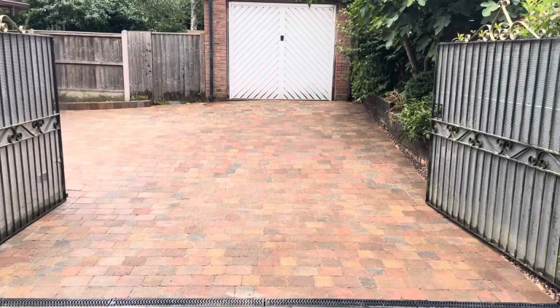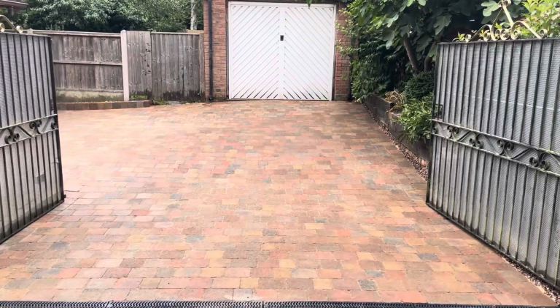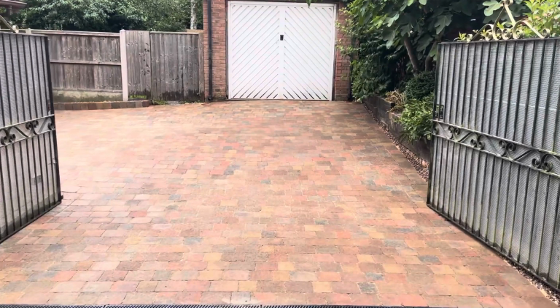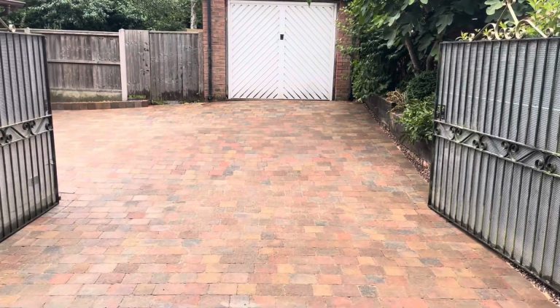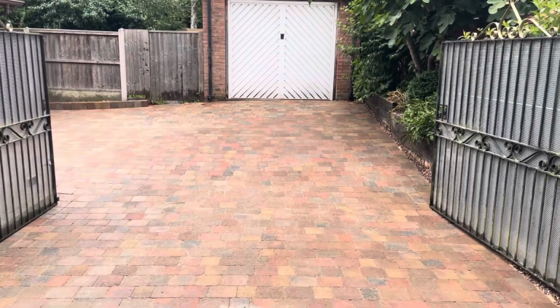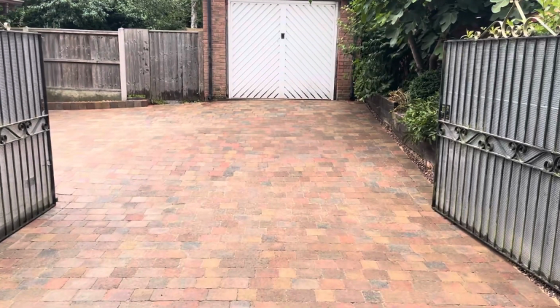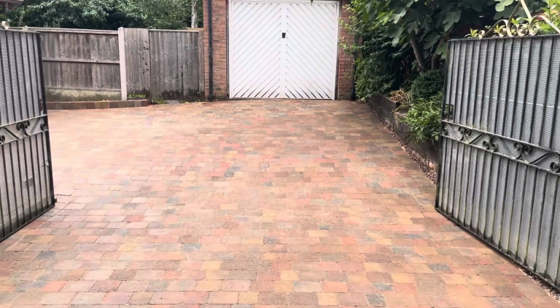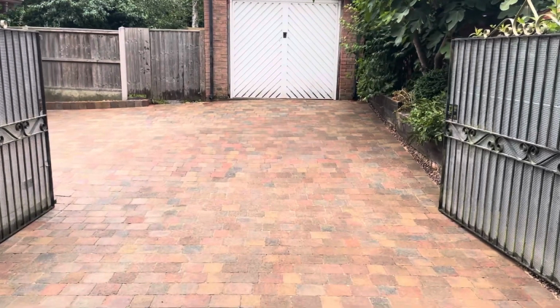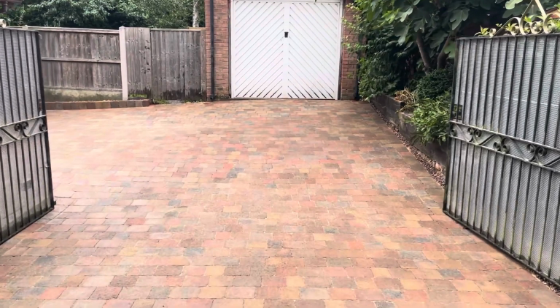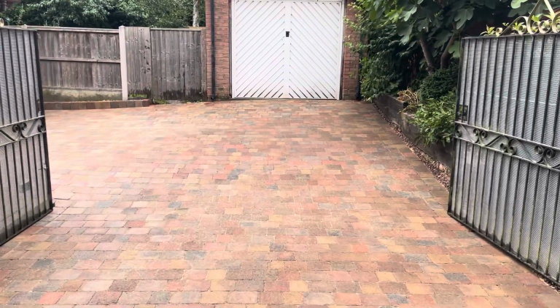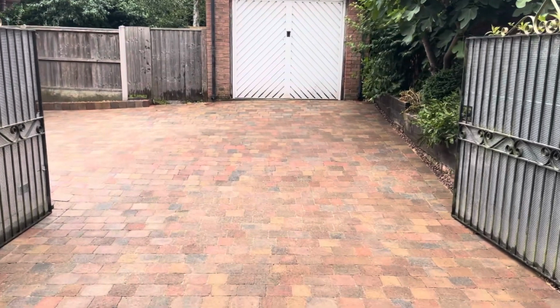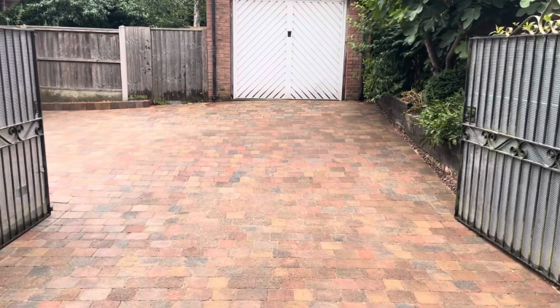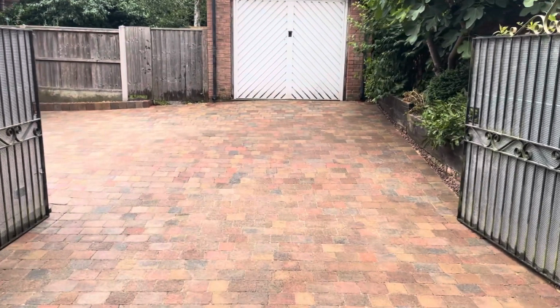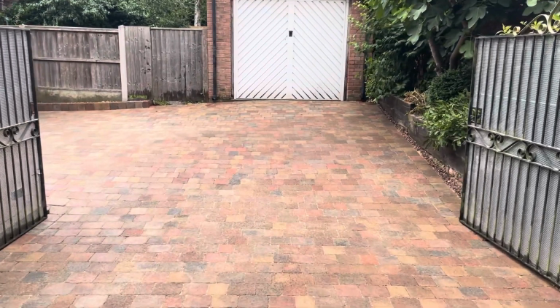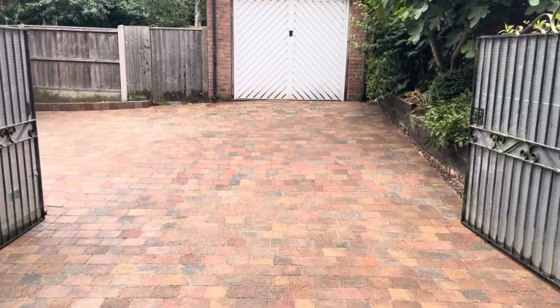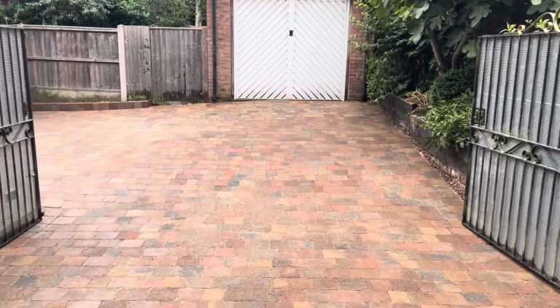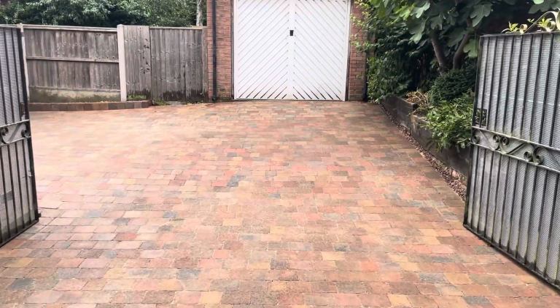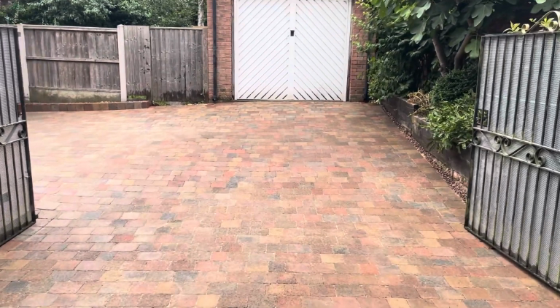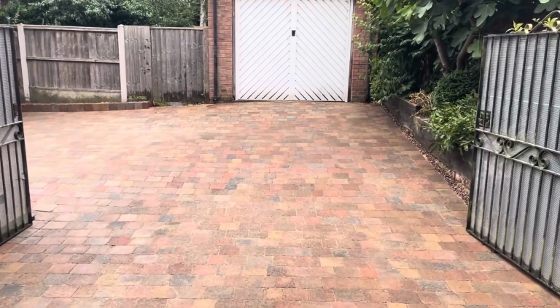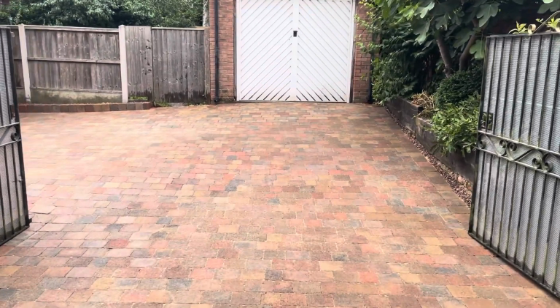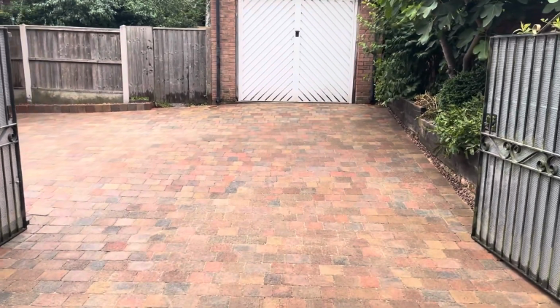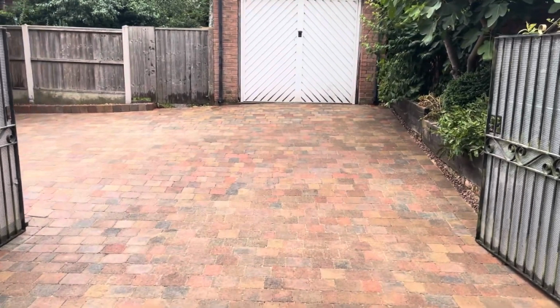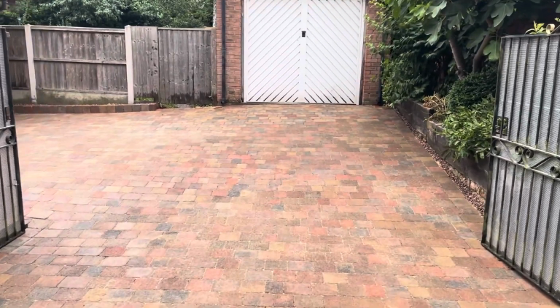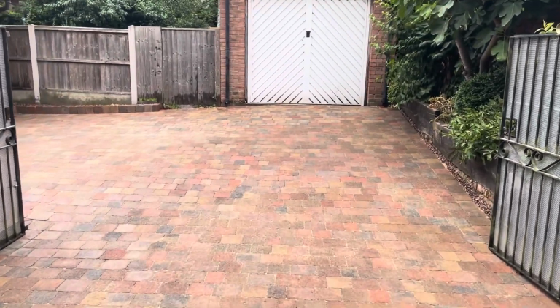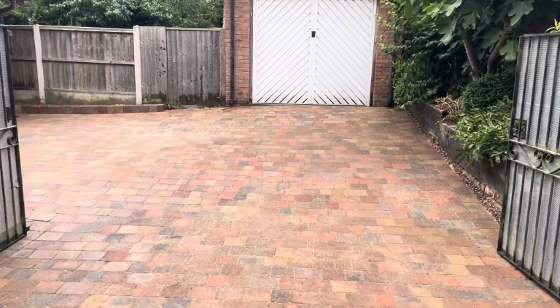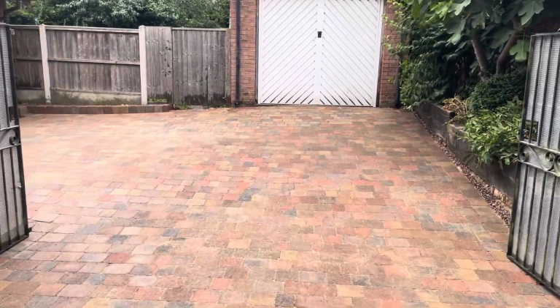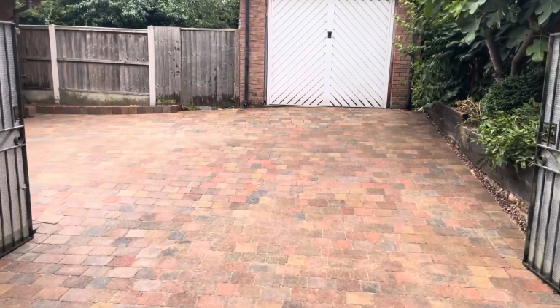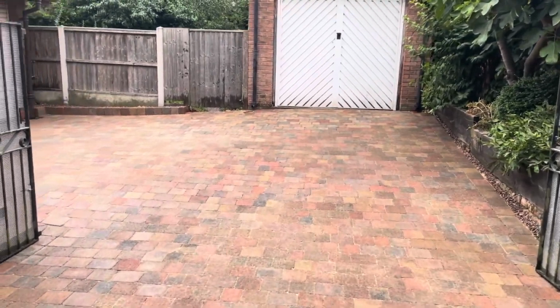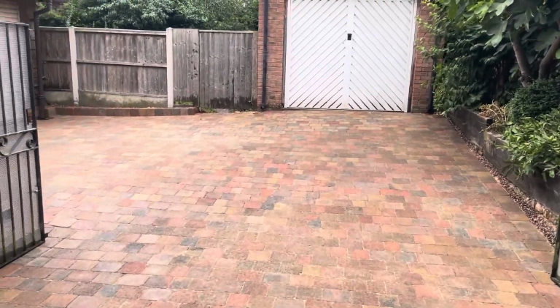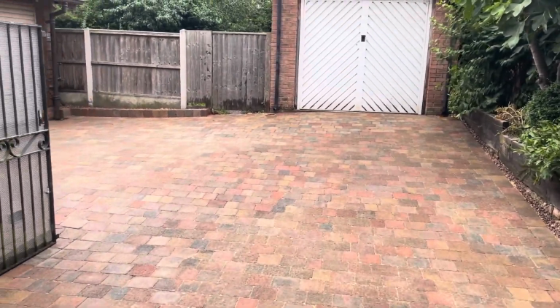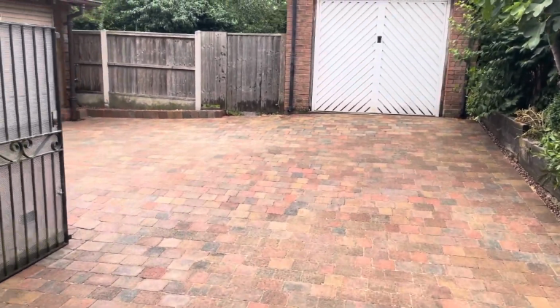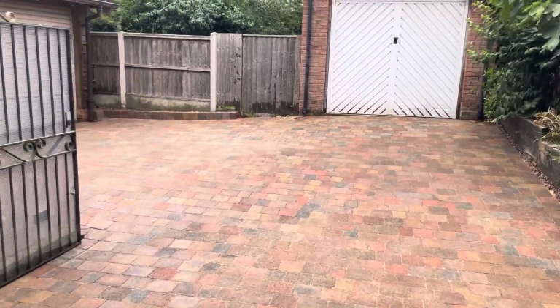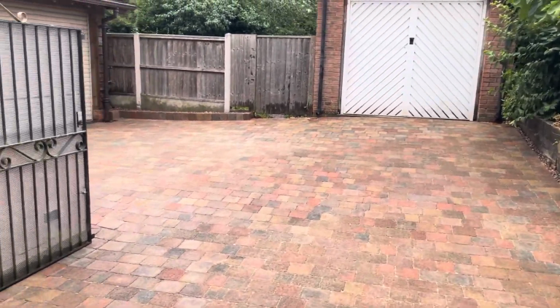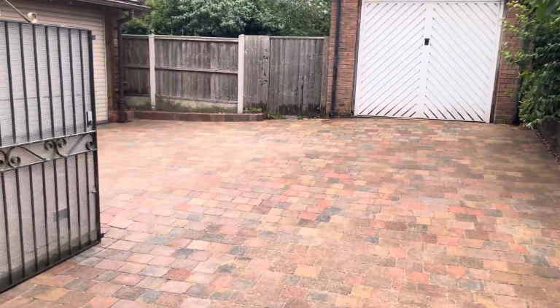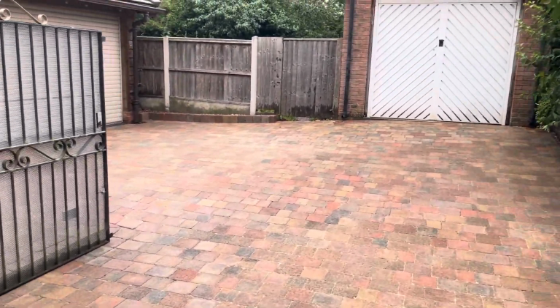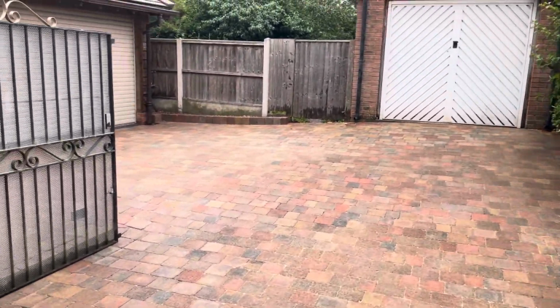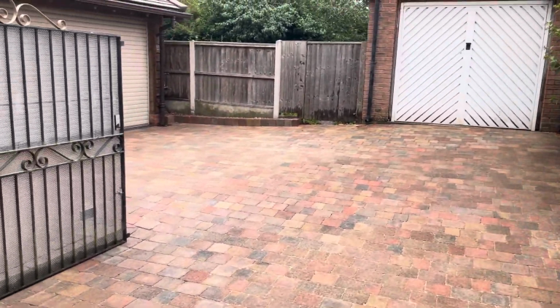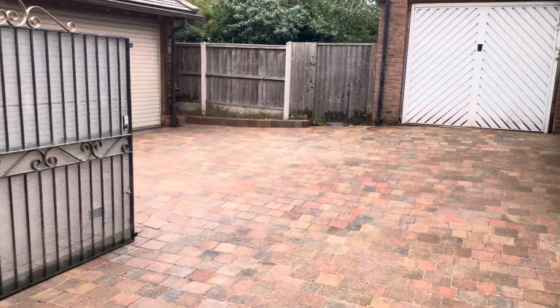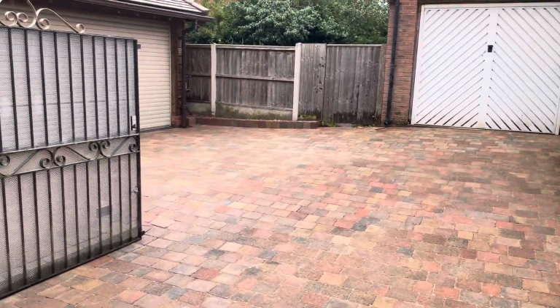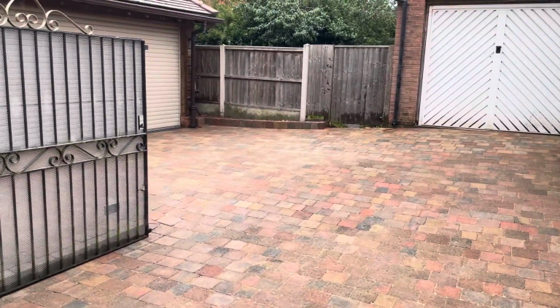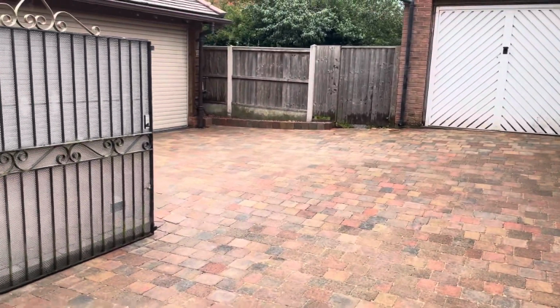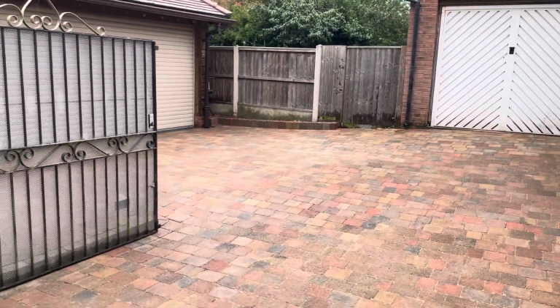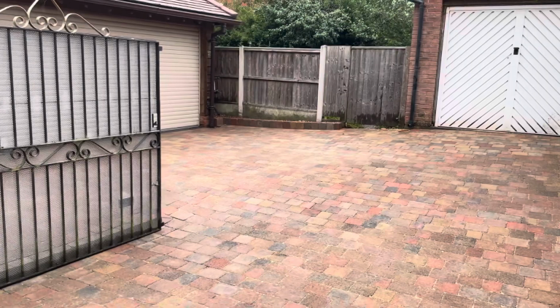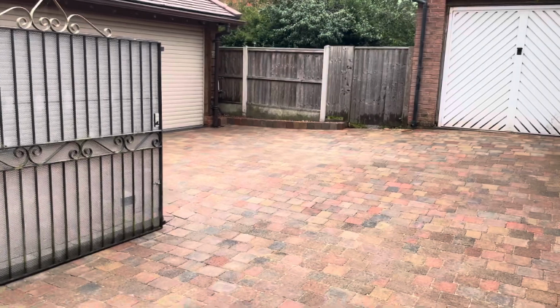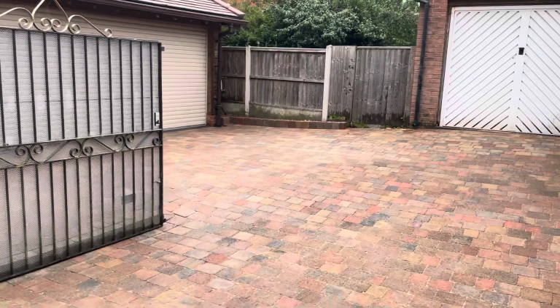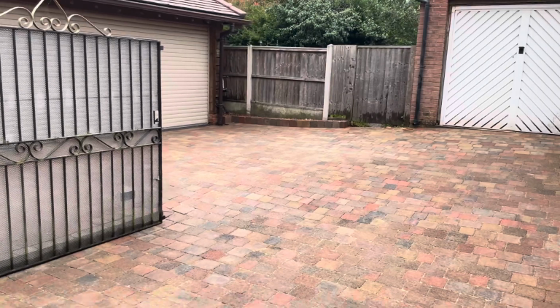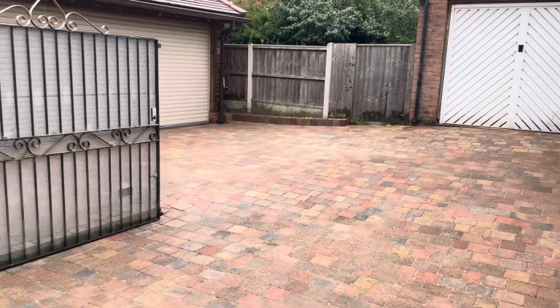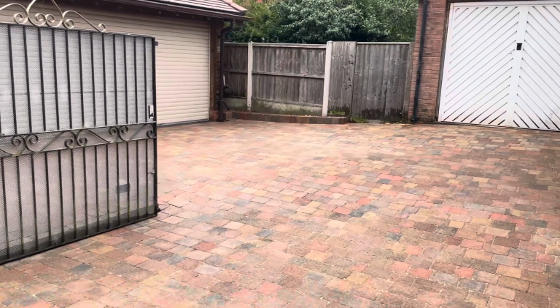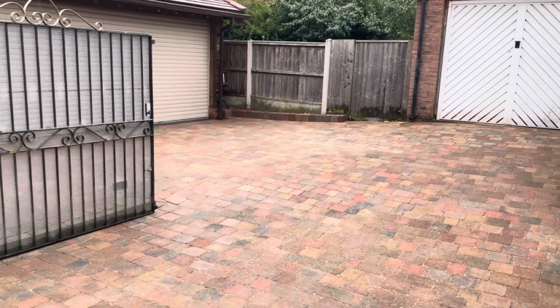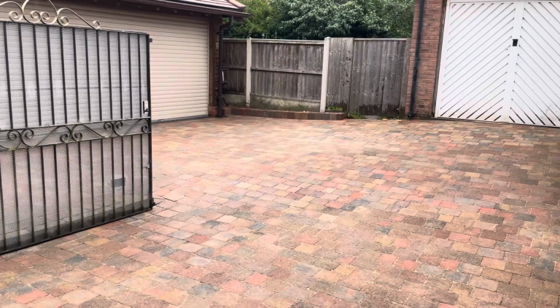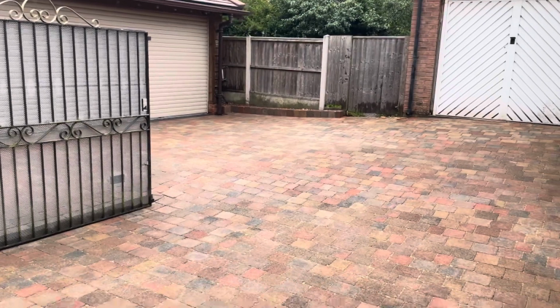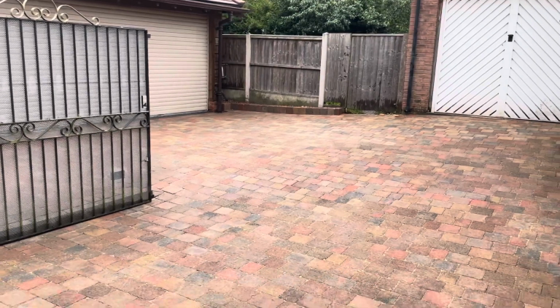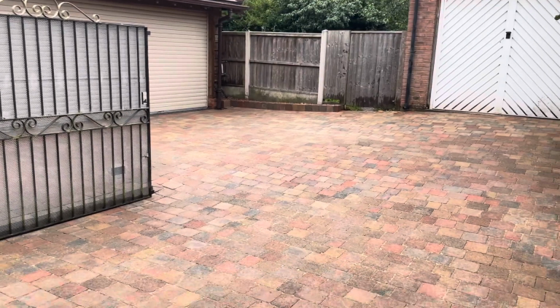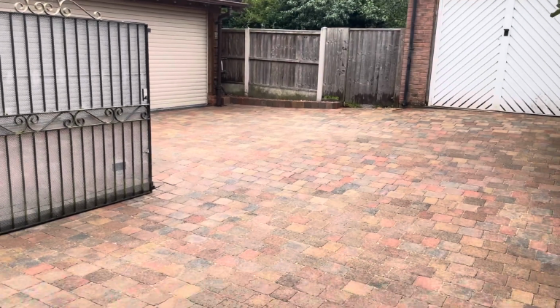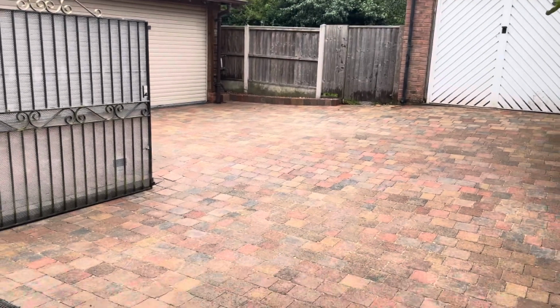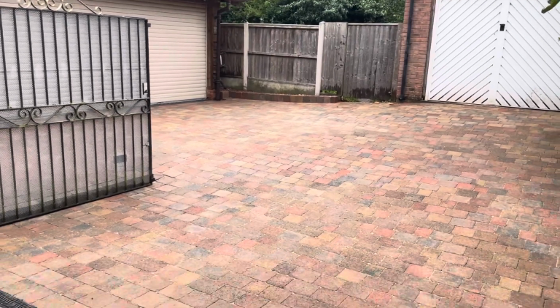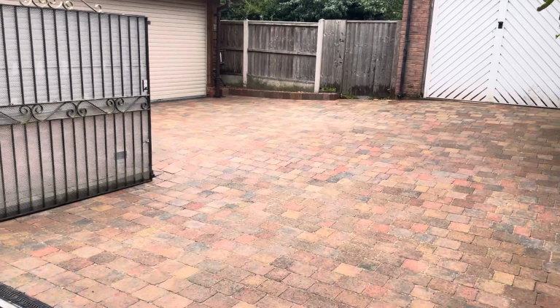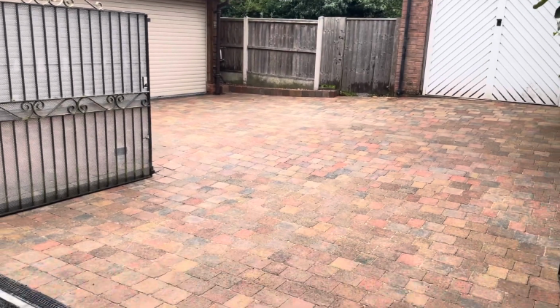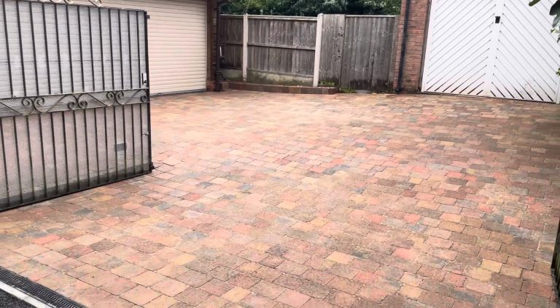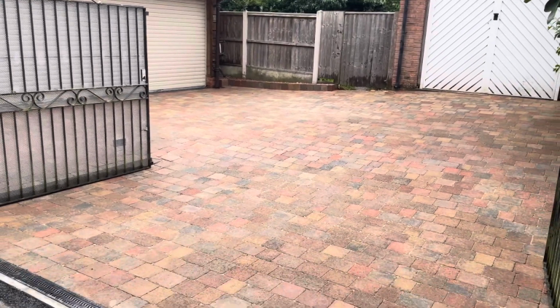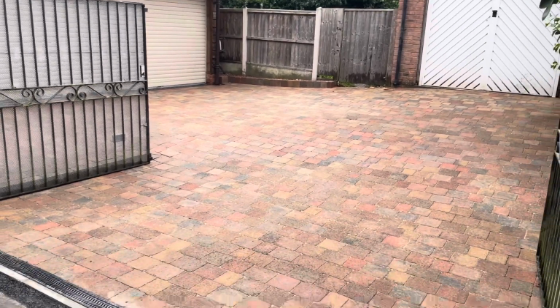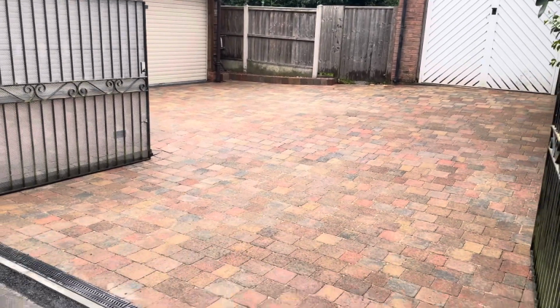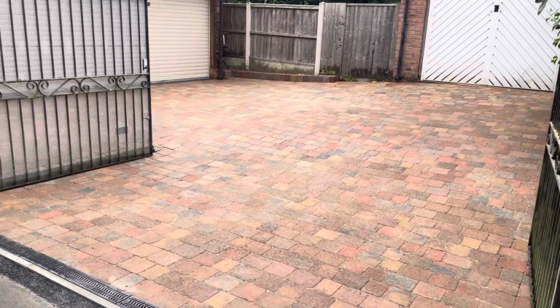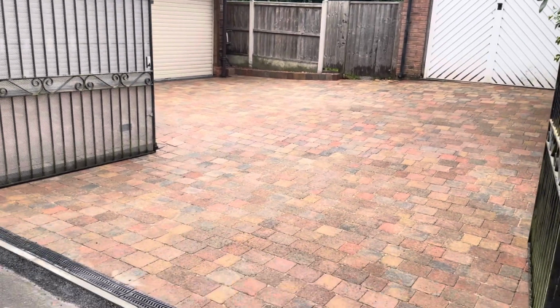Good afternoon from Cheshire Paving Company. This is our latest driveway project completed in Overton-on-Dee near Wrexham.